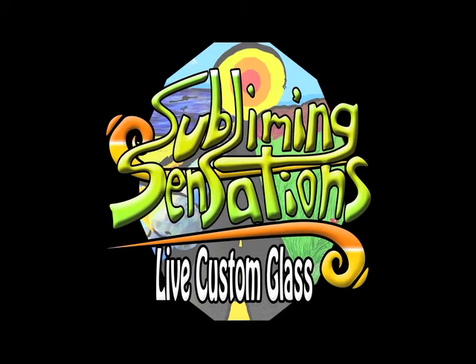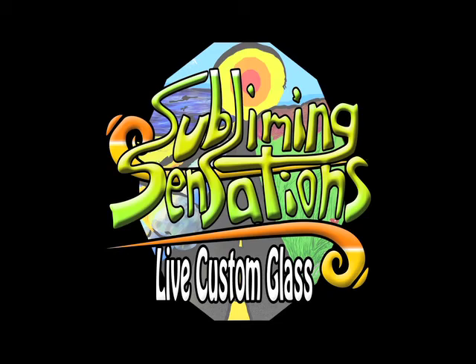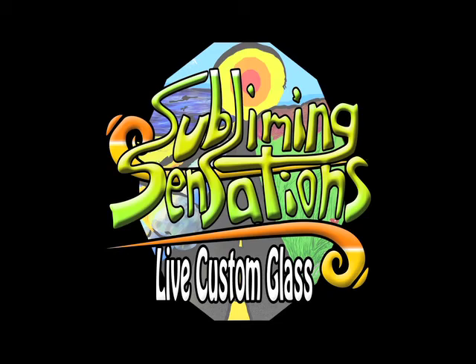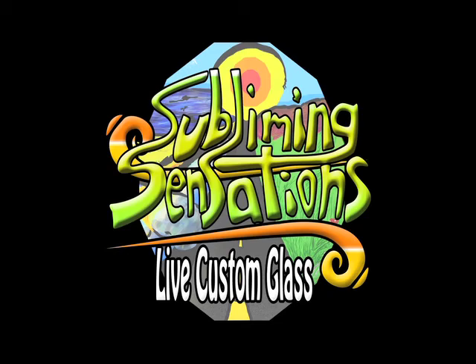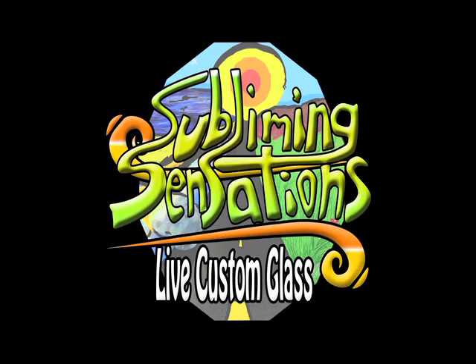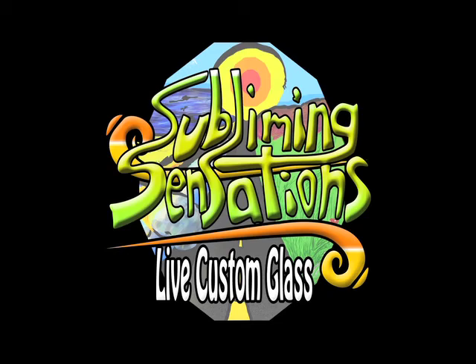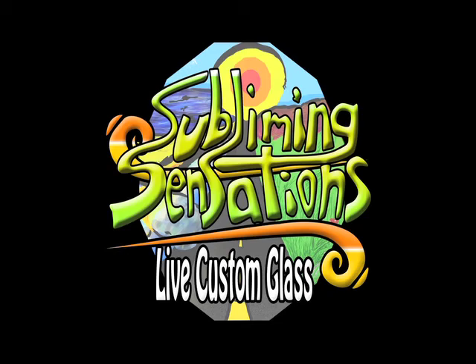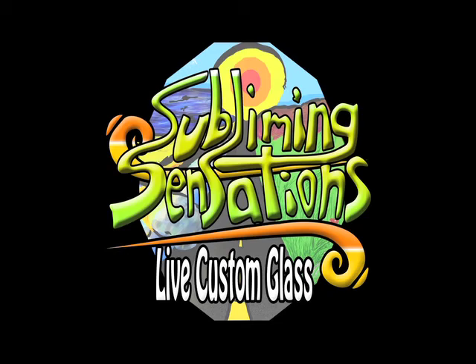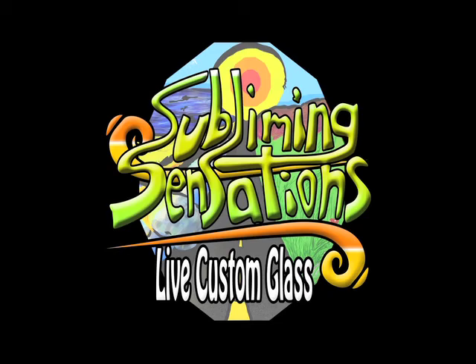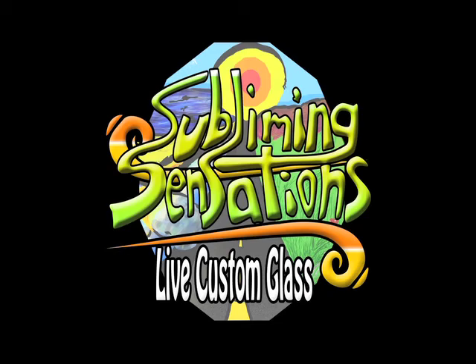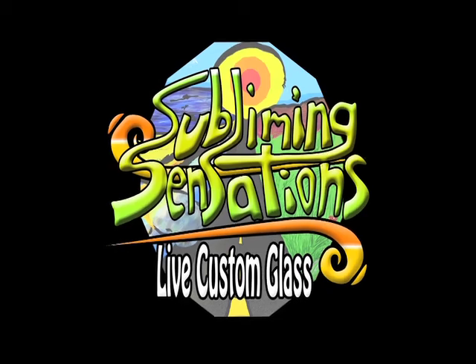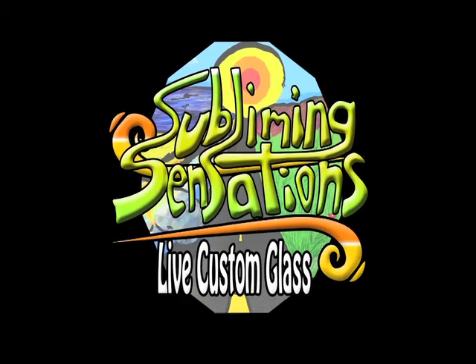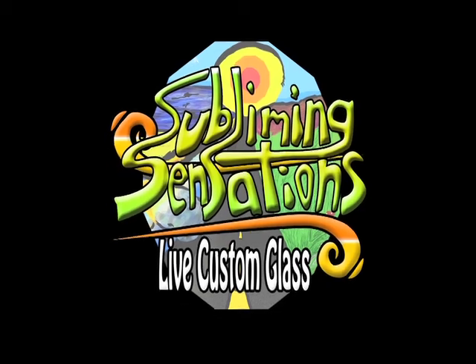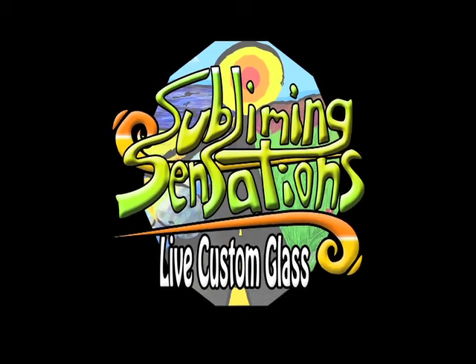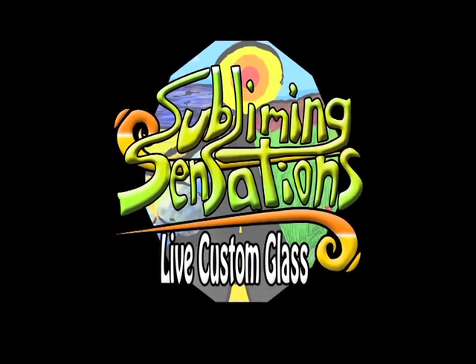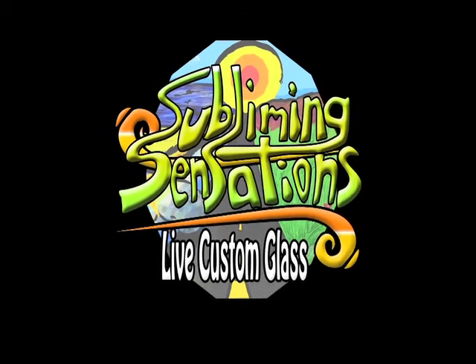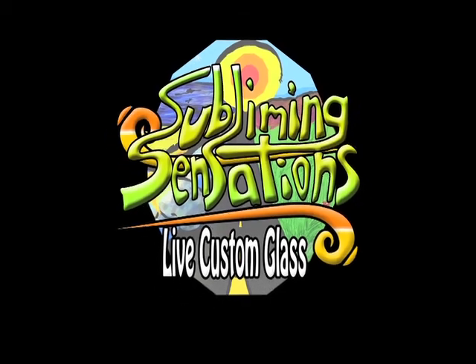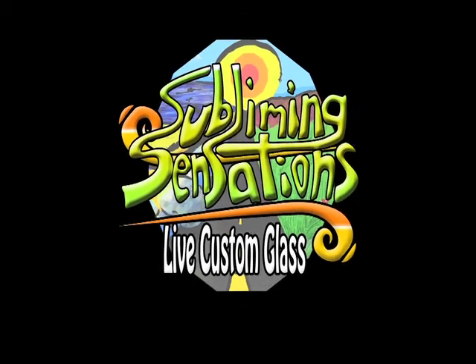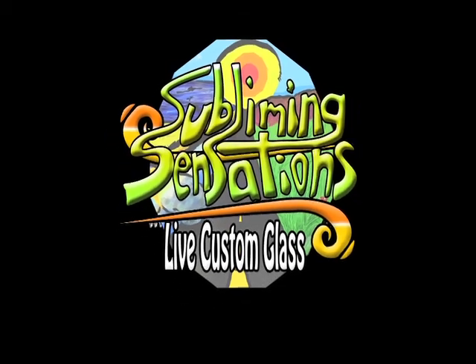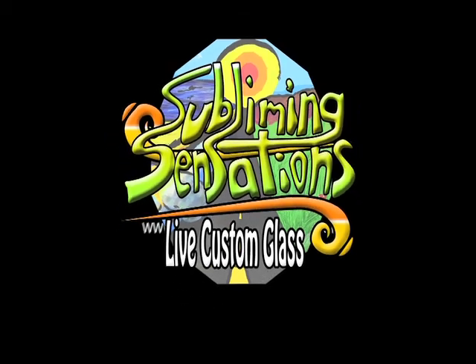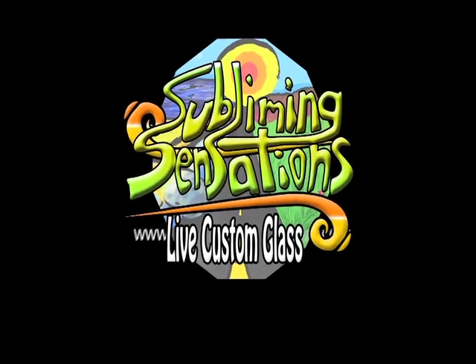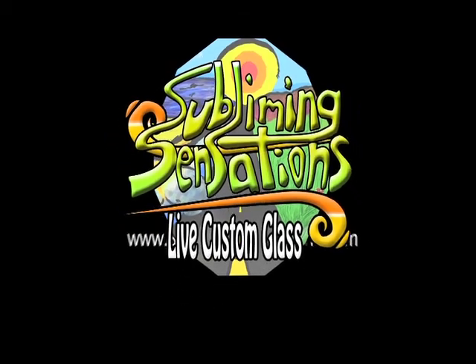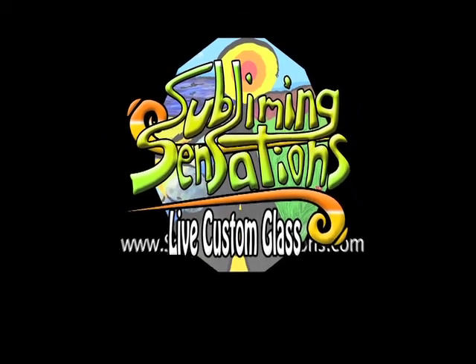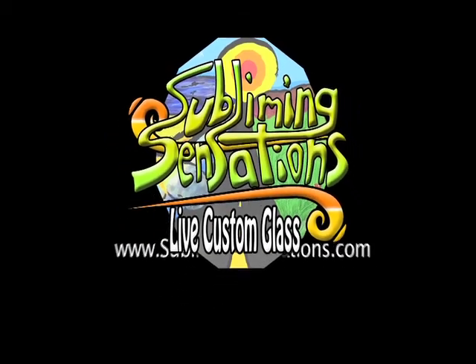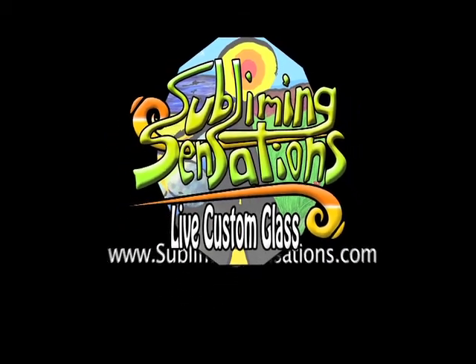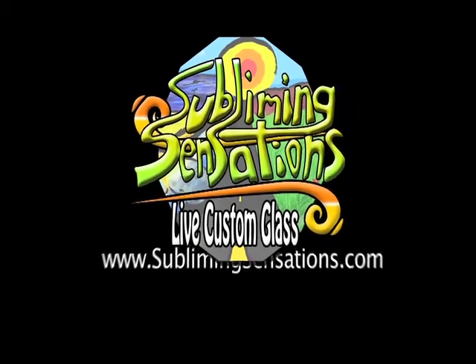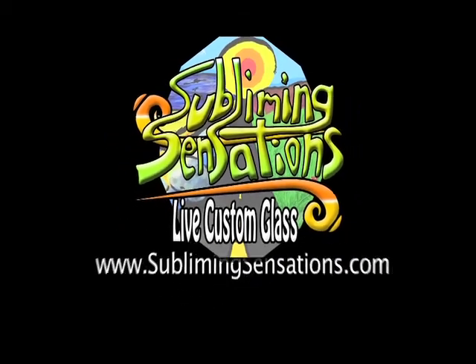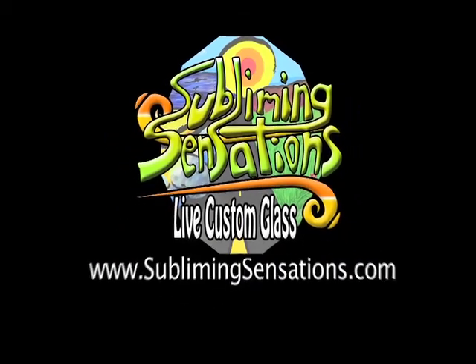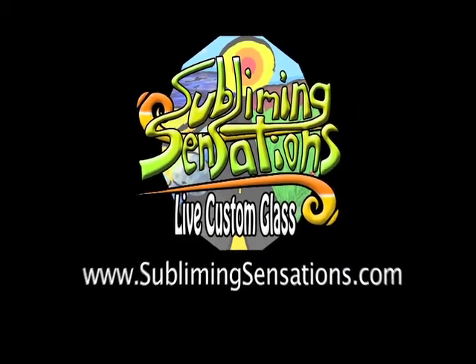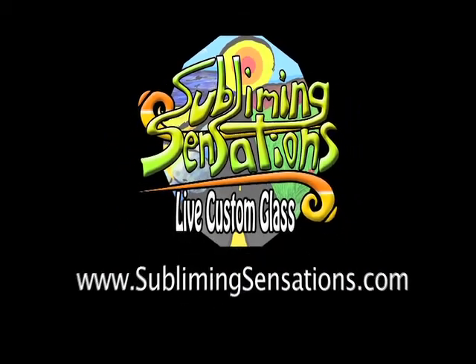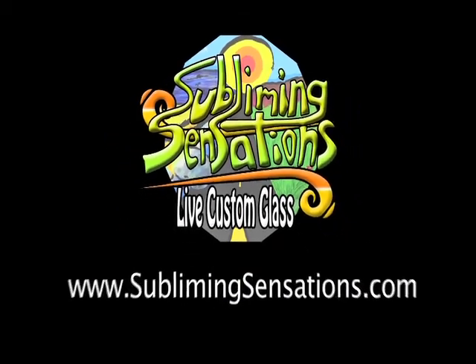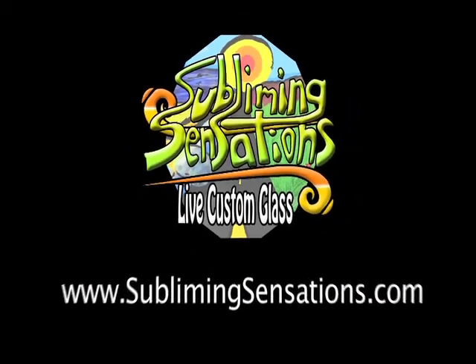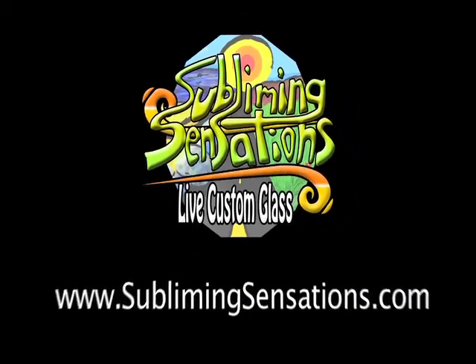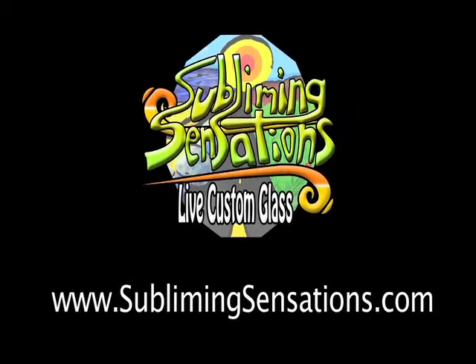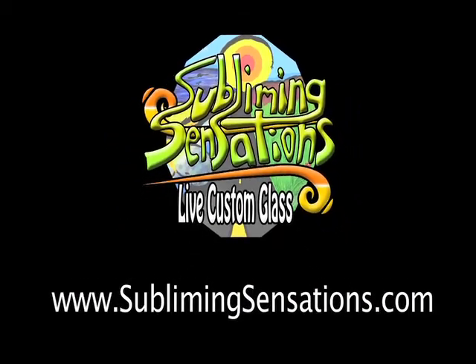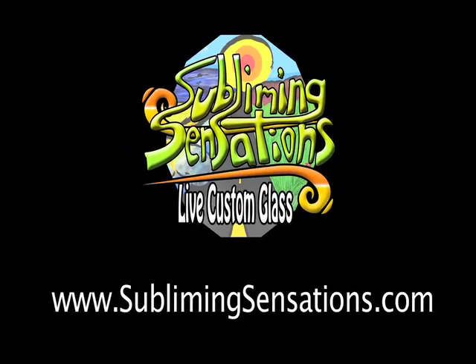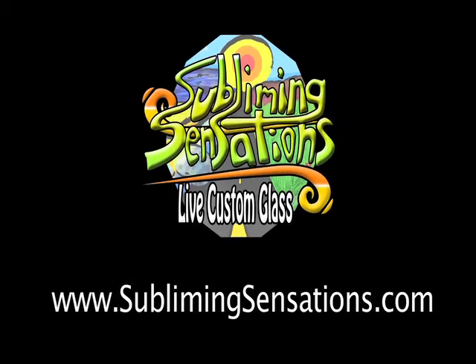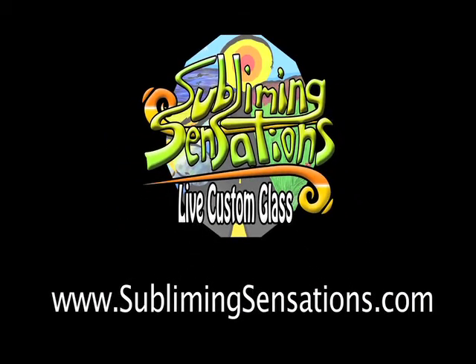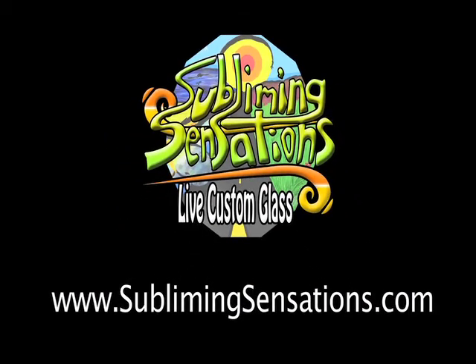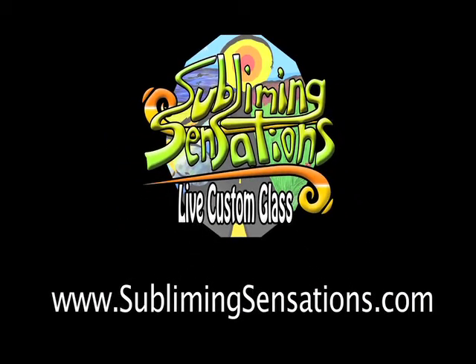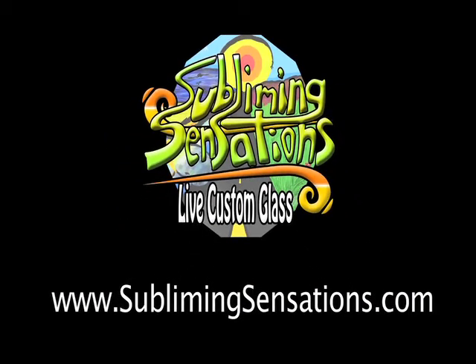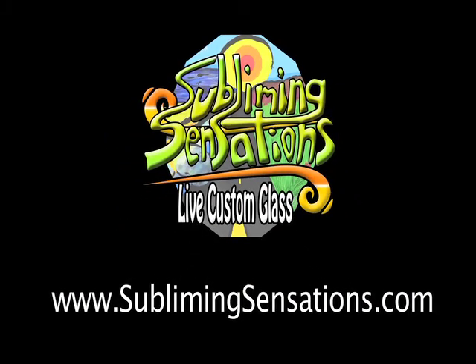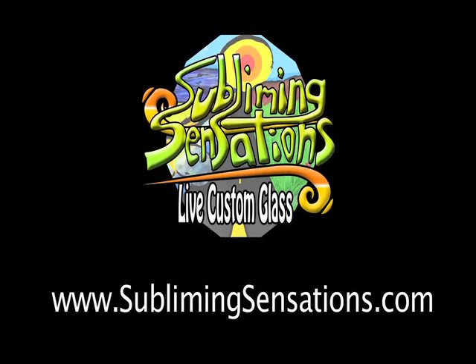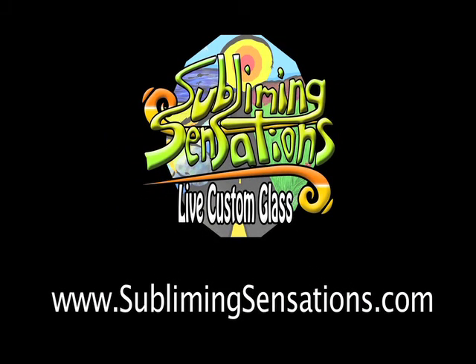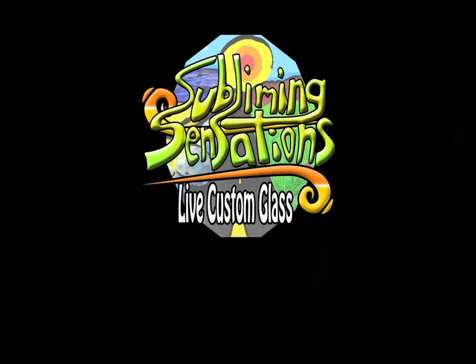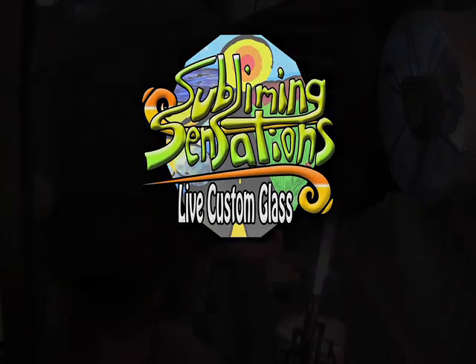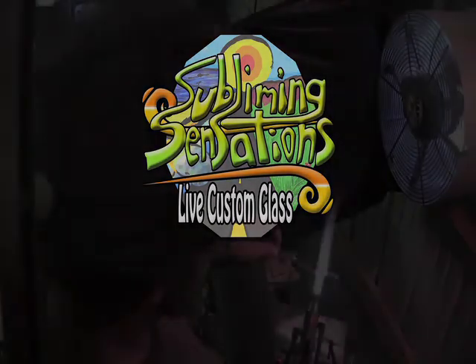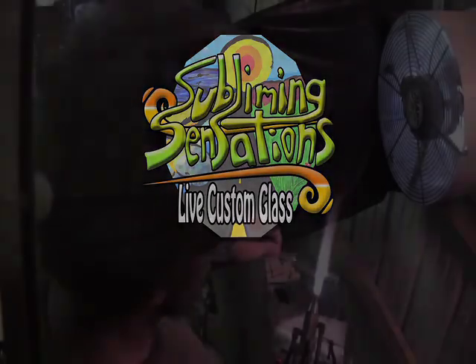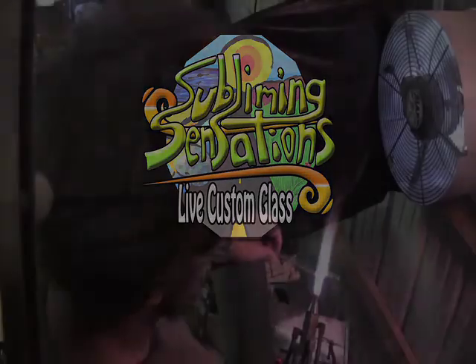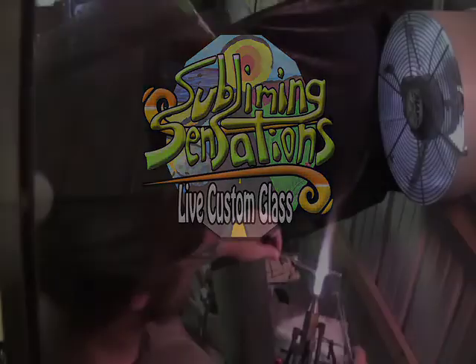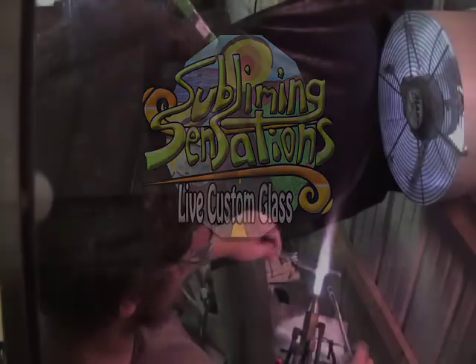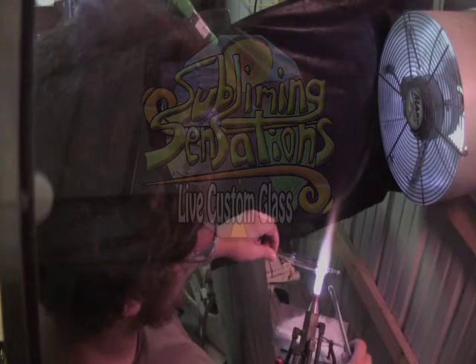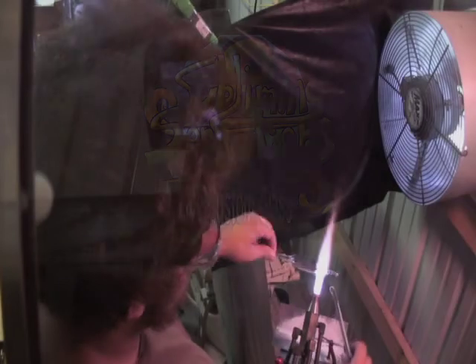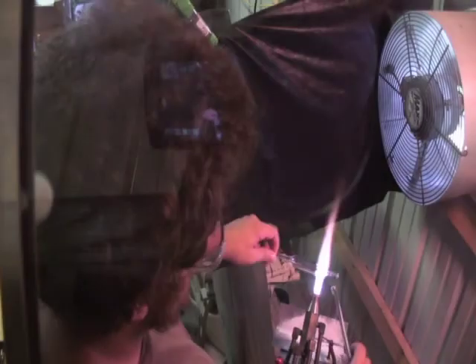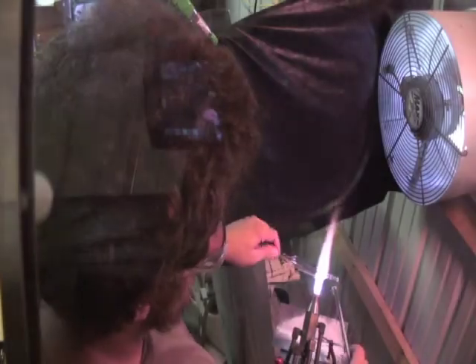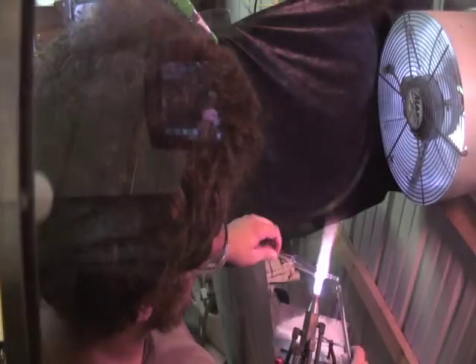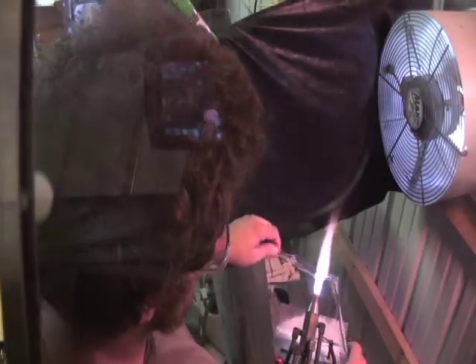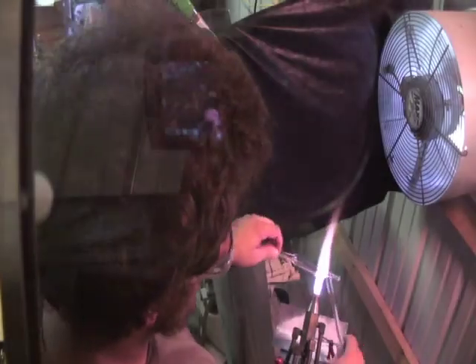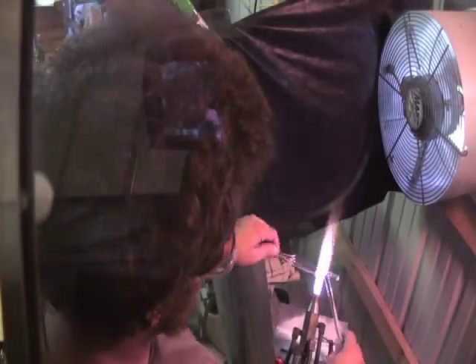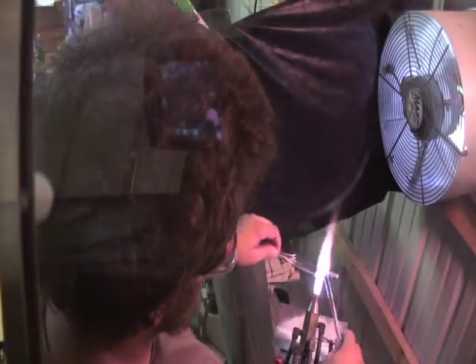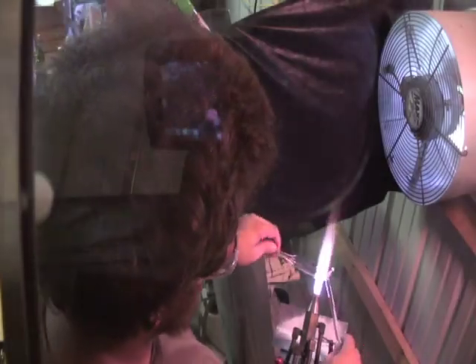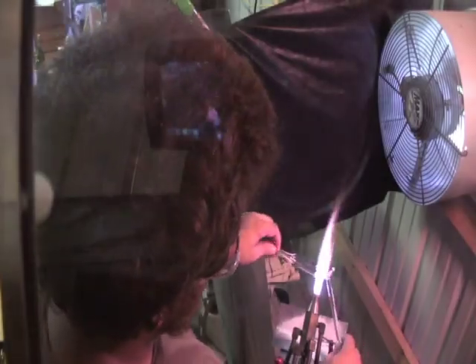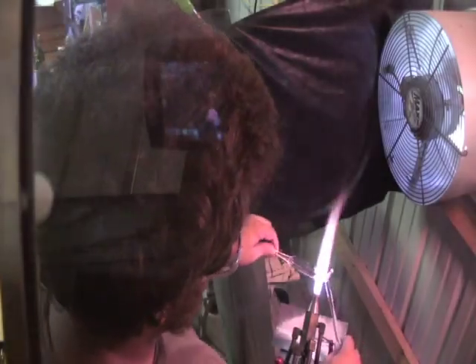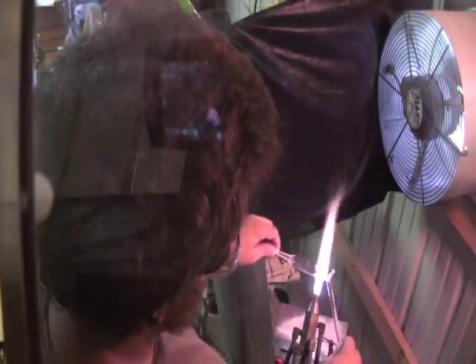How's it going everybody? William here from Subliming Sensations Live Custom Glass. Today I'm going to show you how to make an icicle.